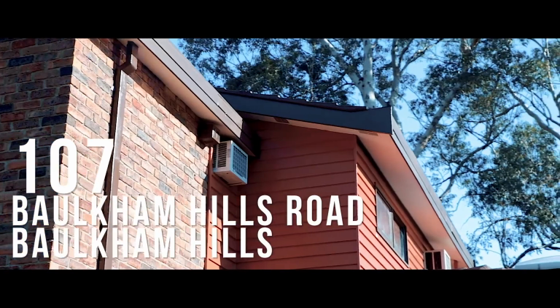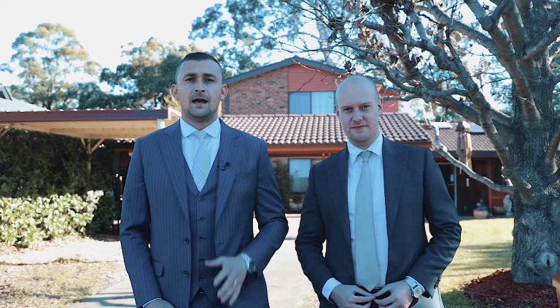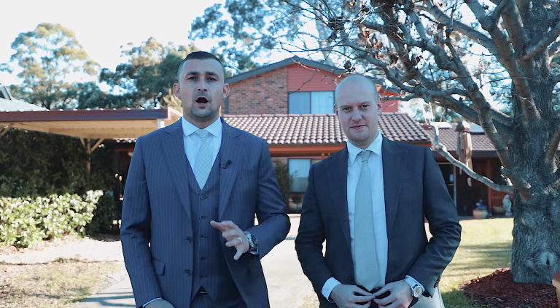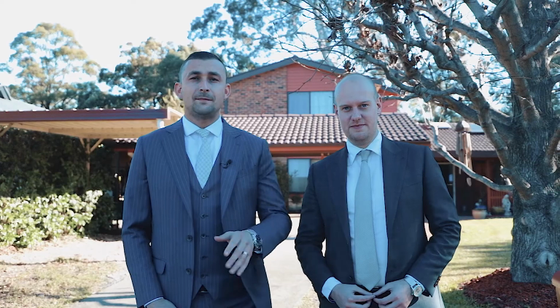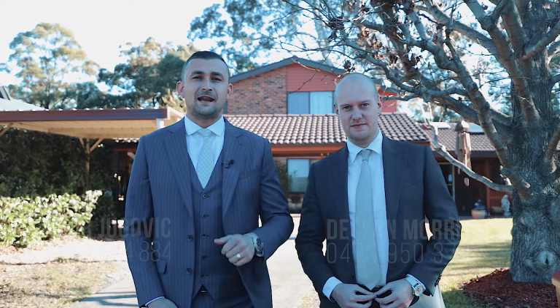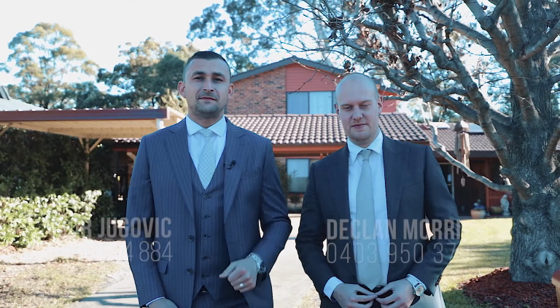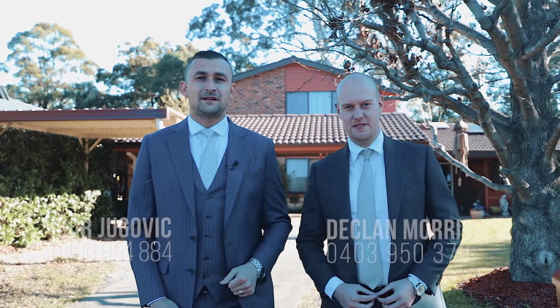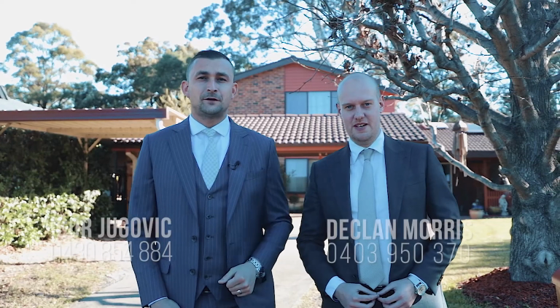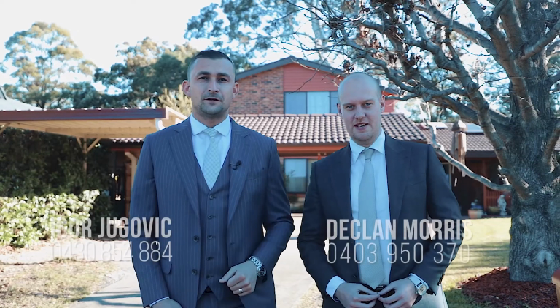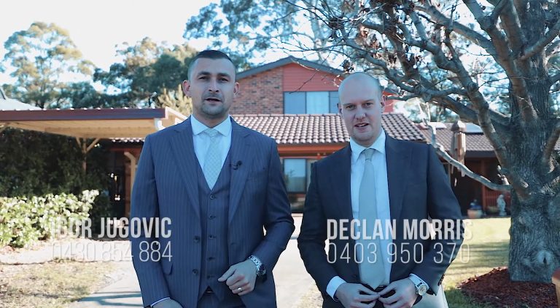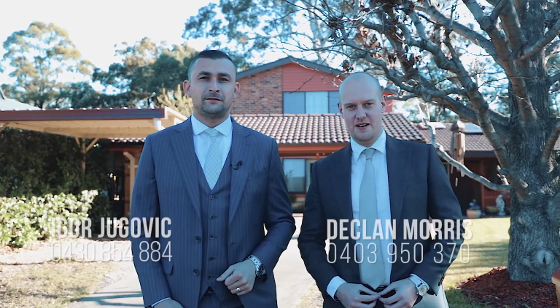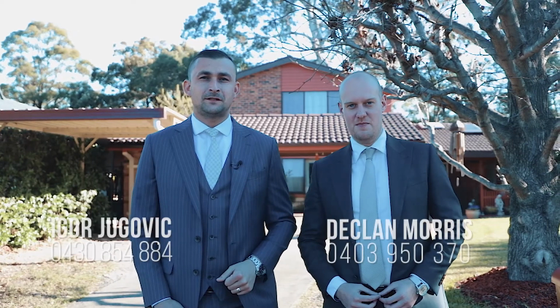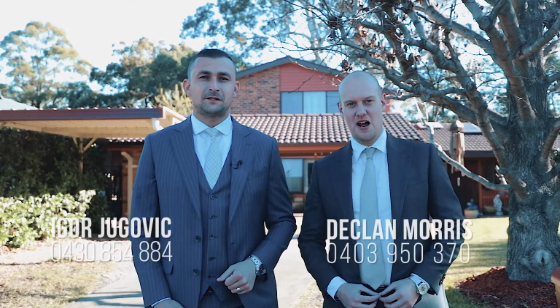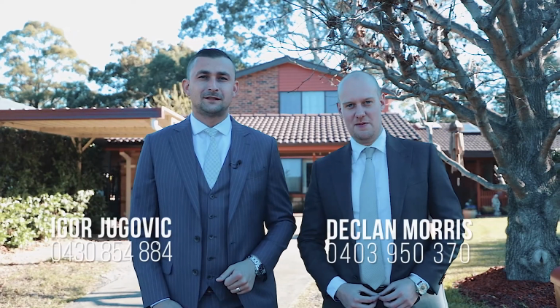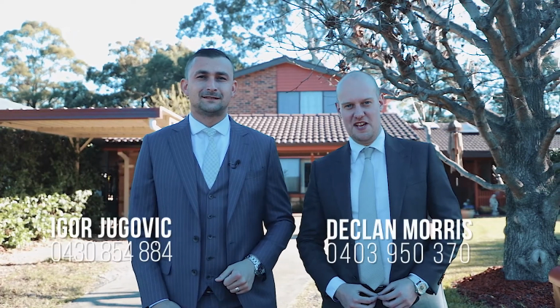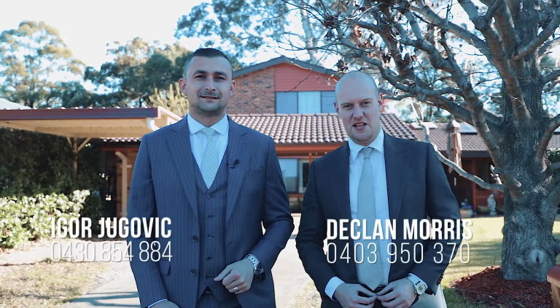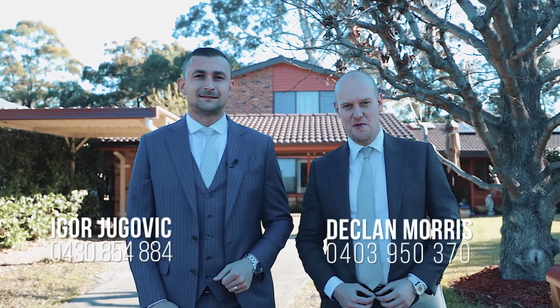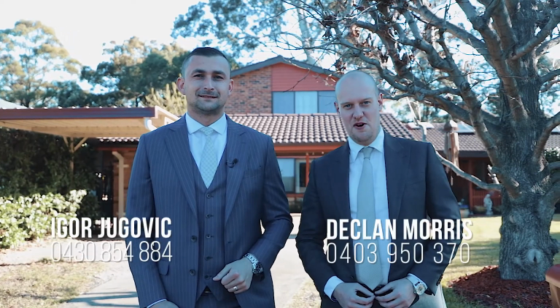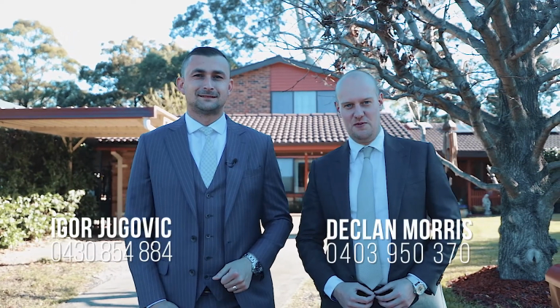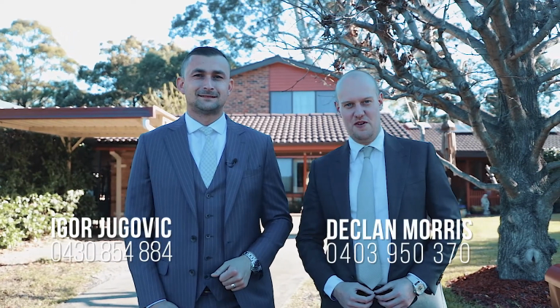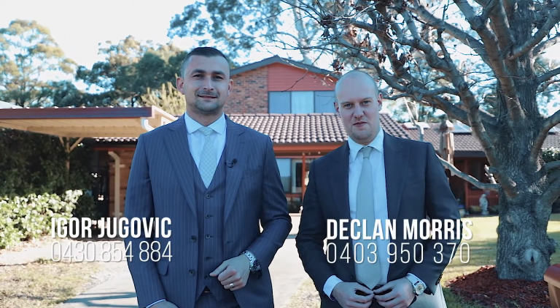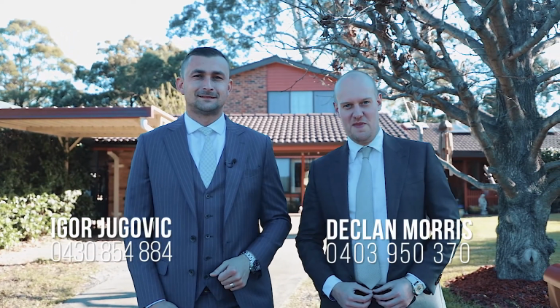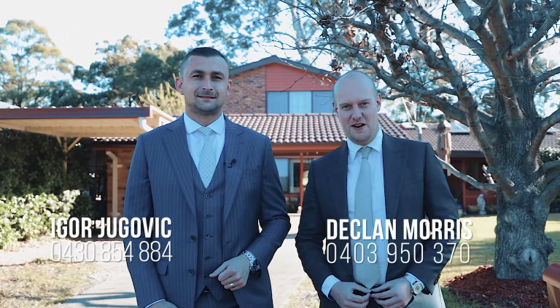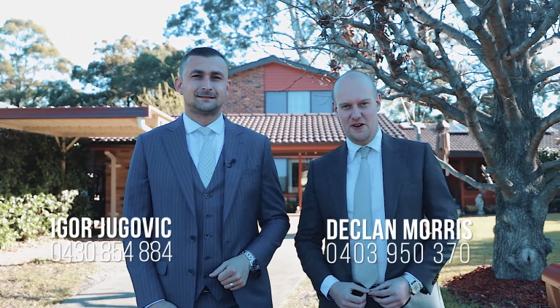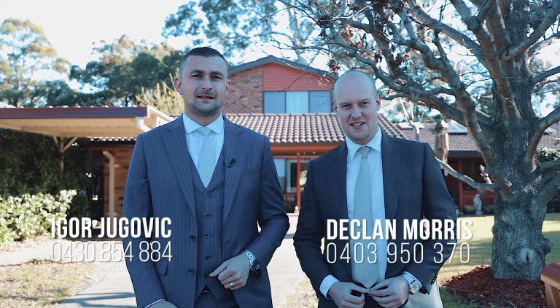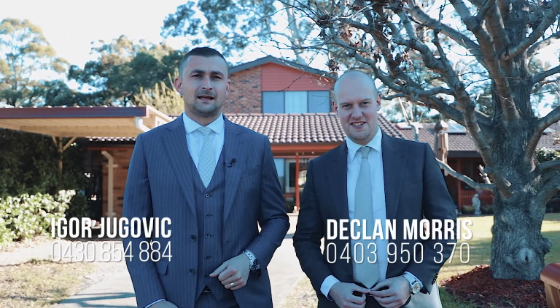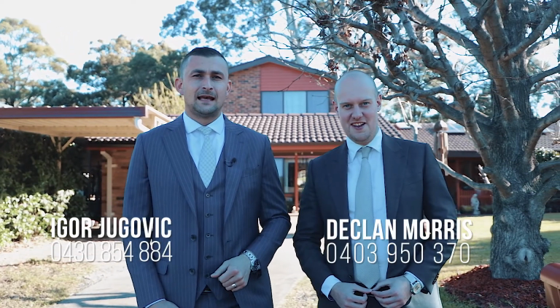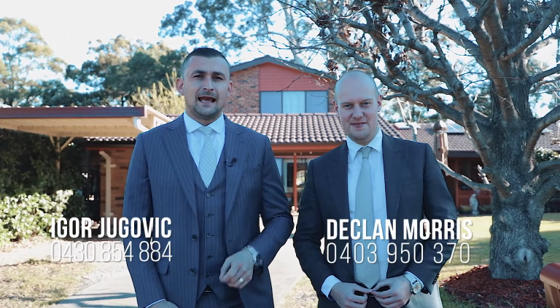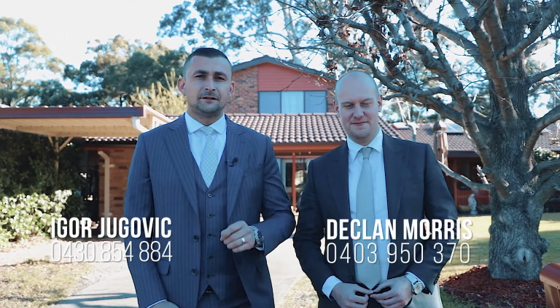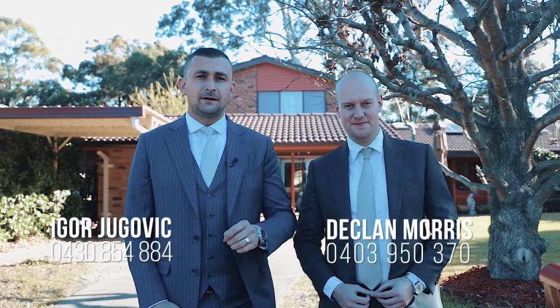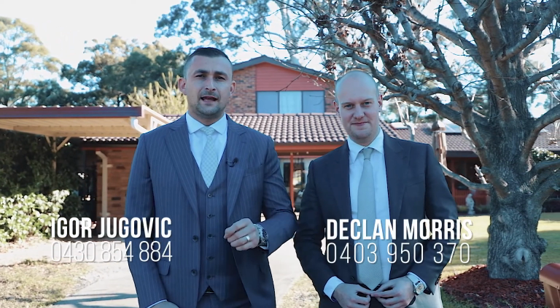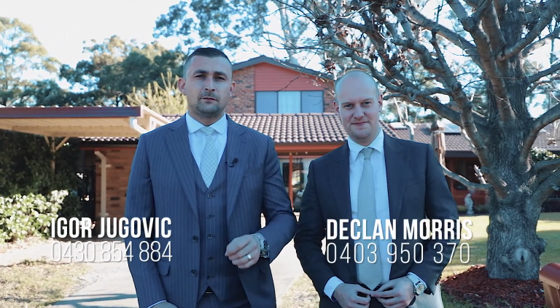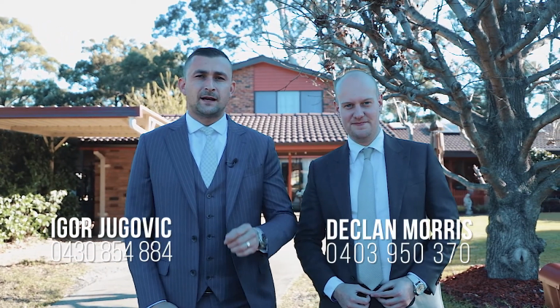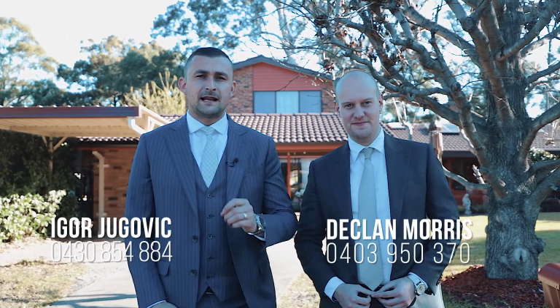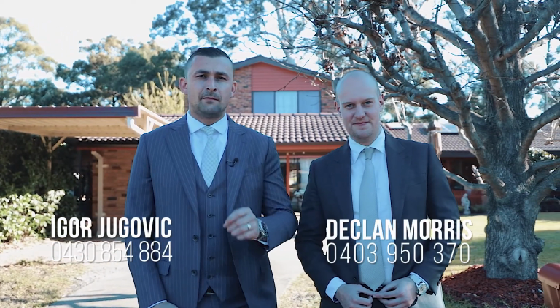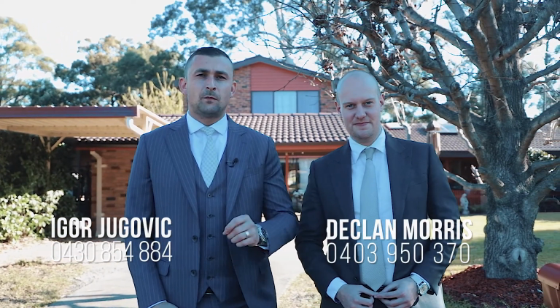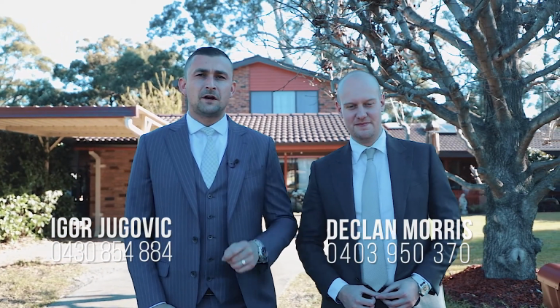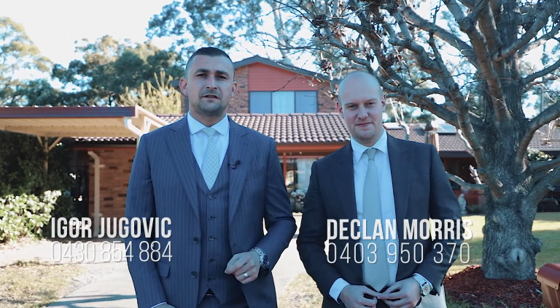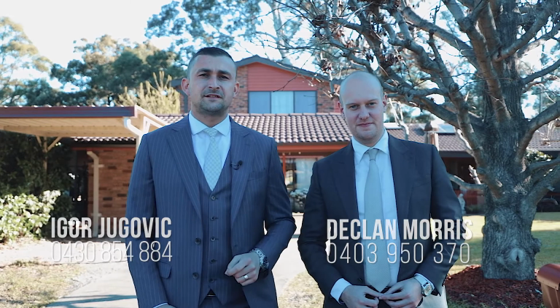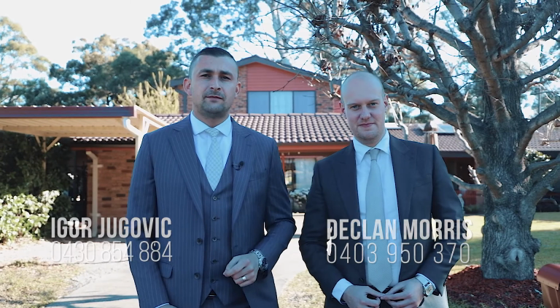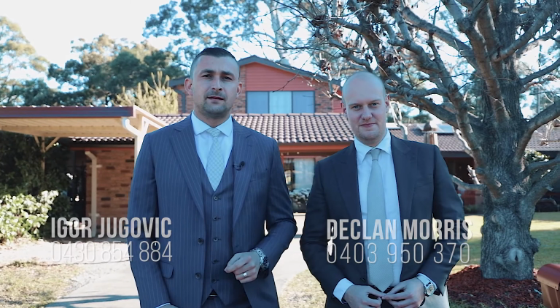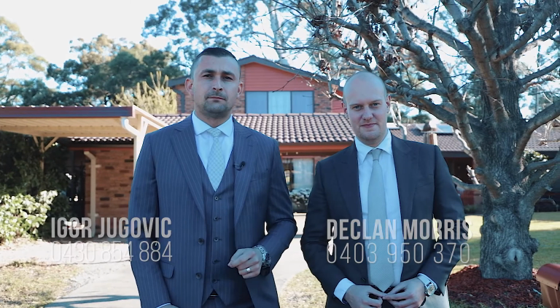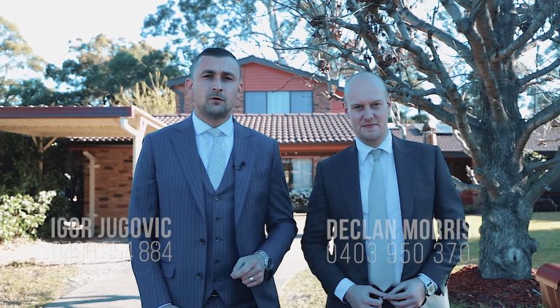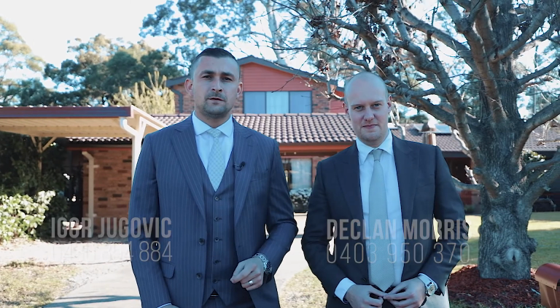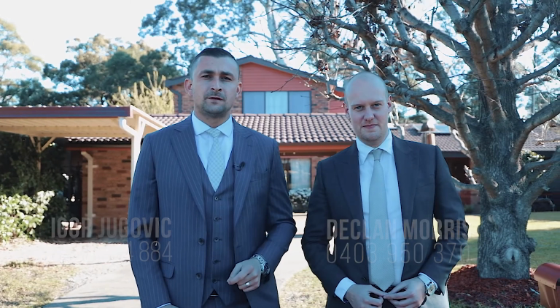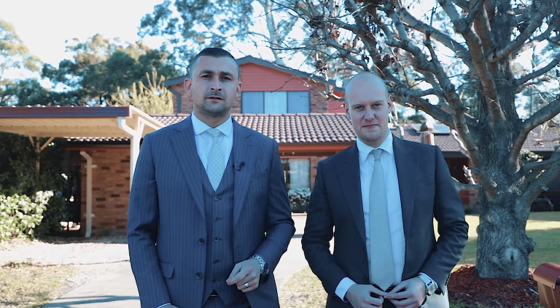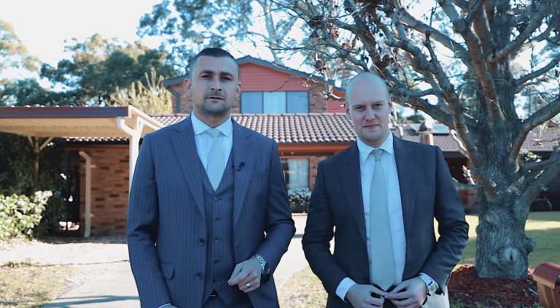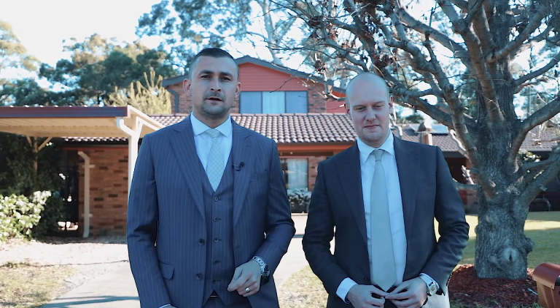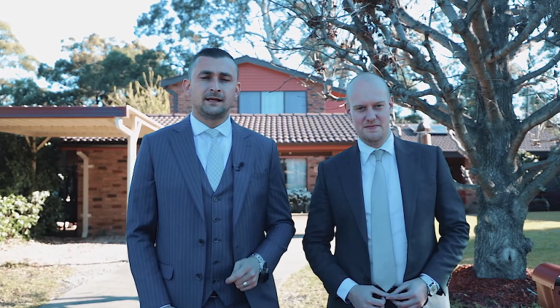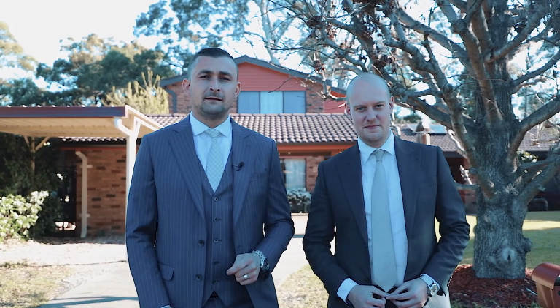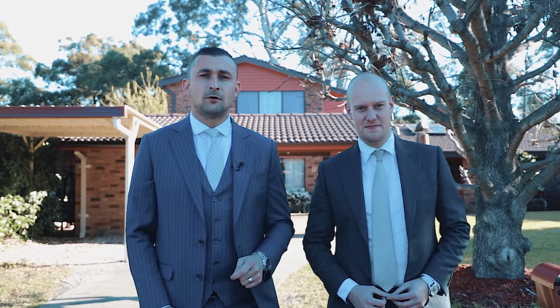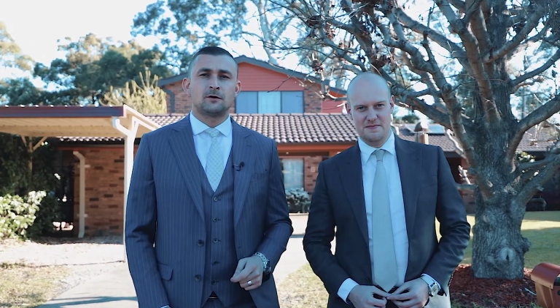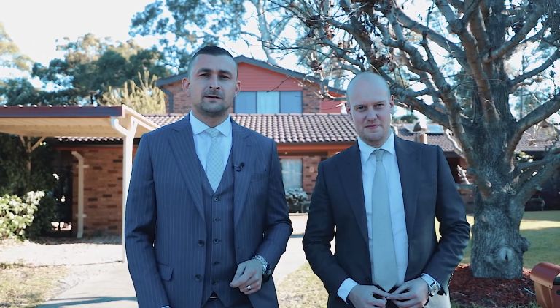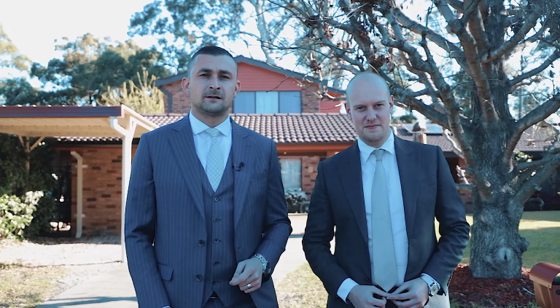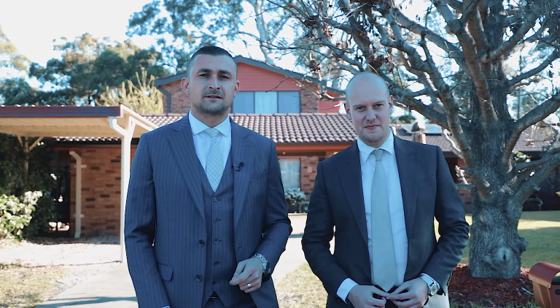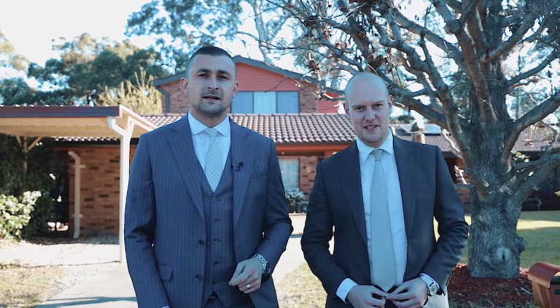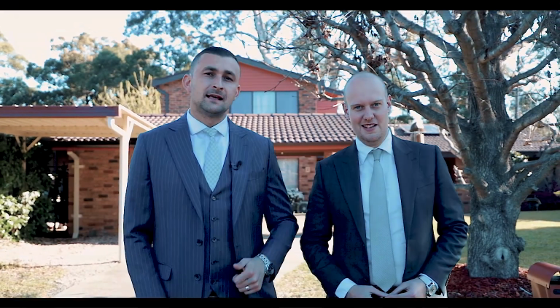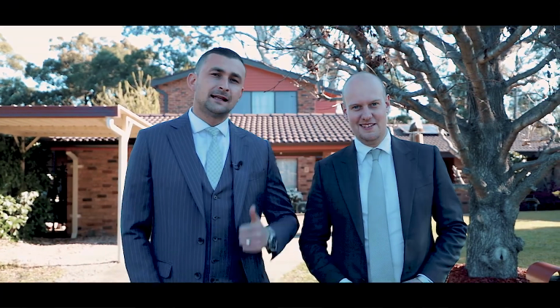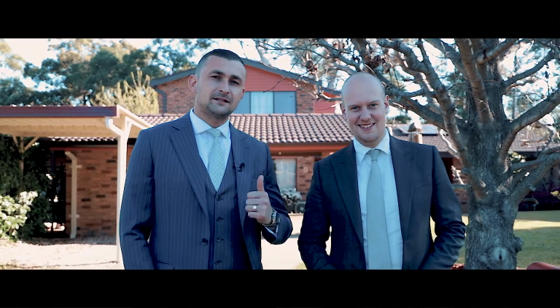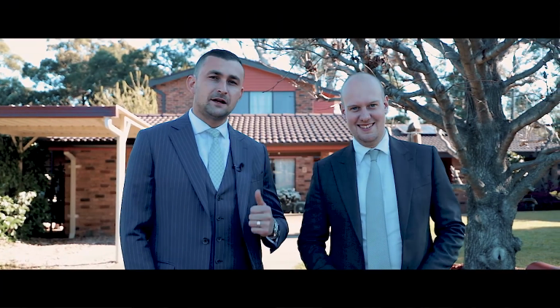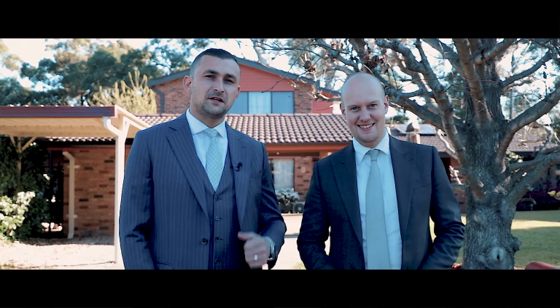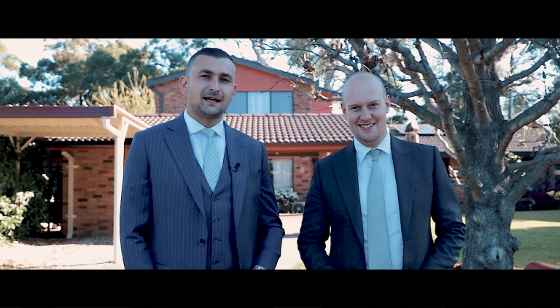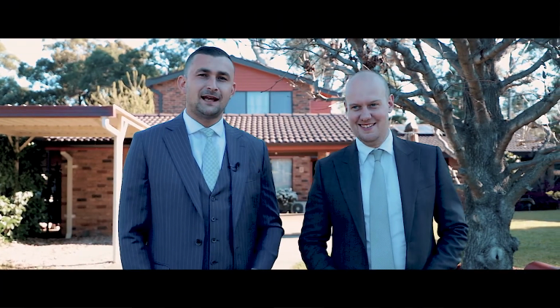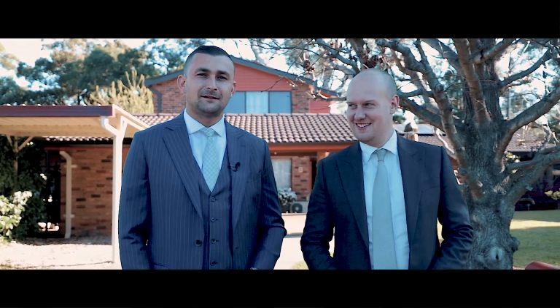Hi, my name is Igor Yugovic. My name is Declan Morris. We're from Manor Real Estate, and today we're at number 107 Baulkham Hills Road in Baulkham Hills. Let's go and check it out.